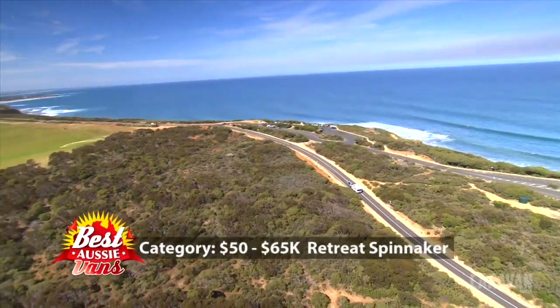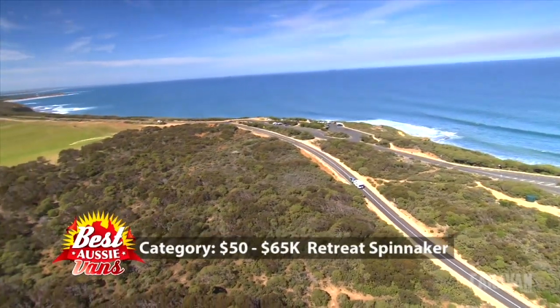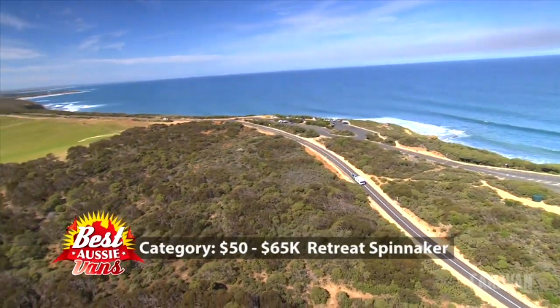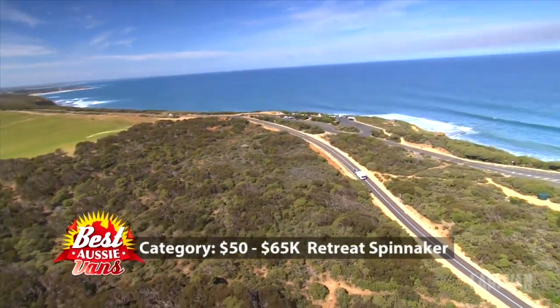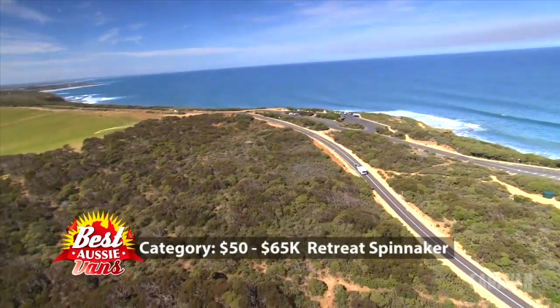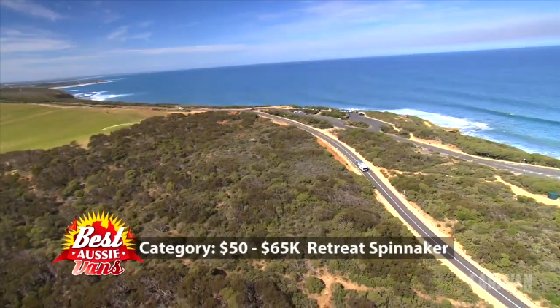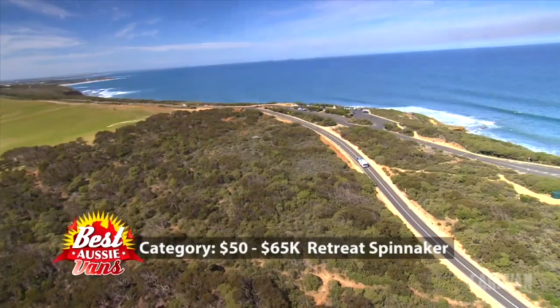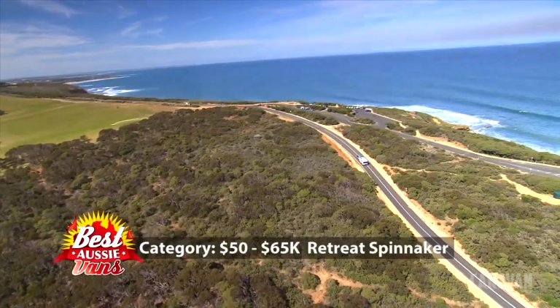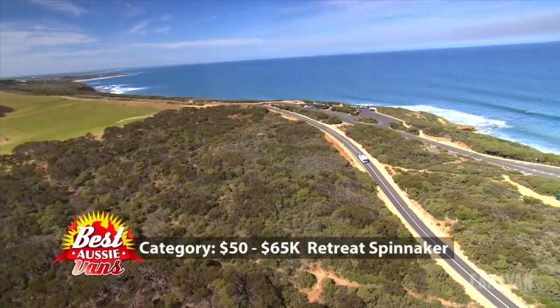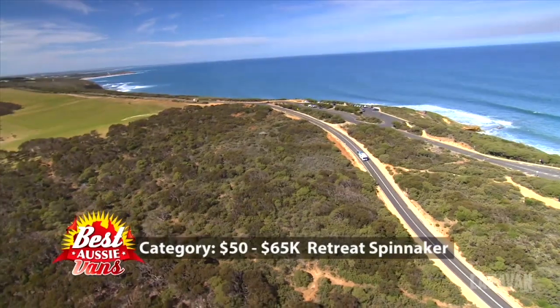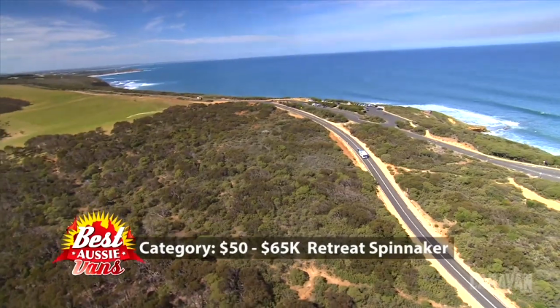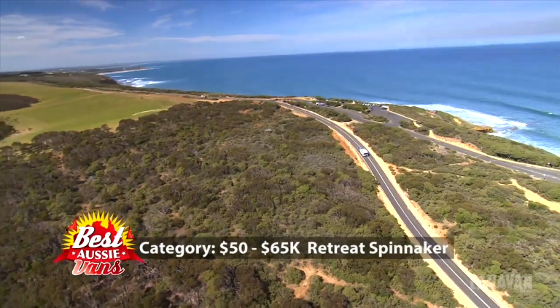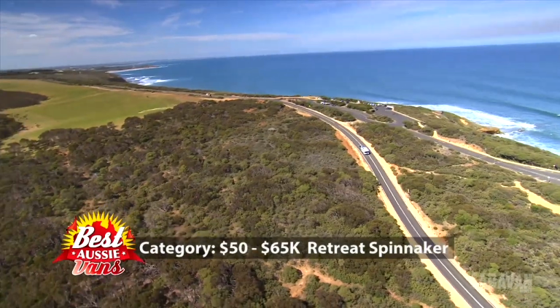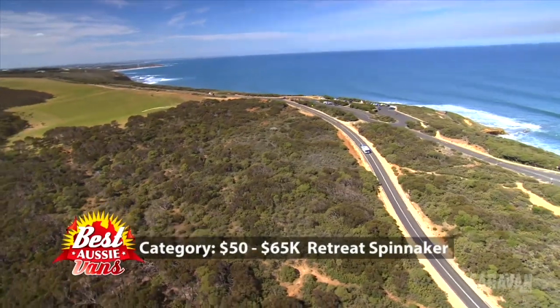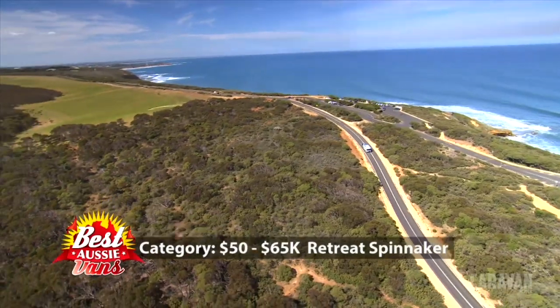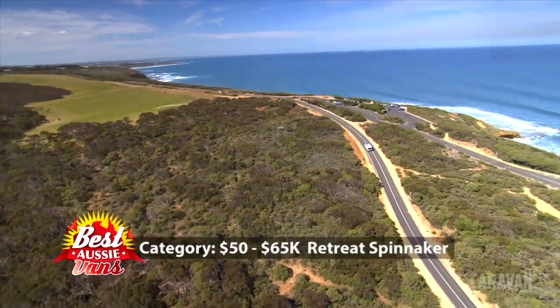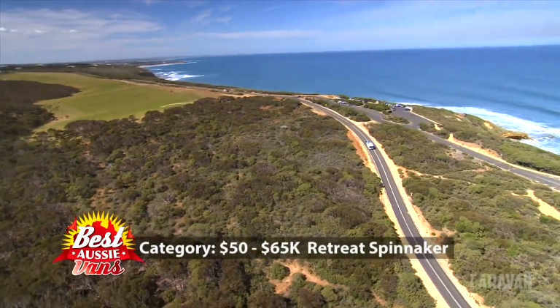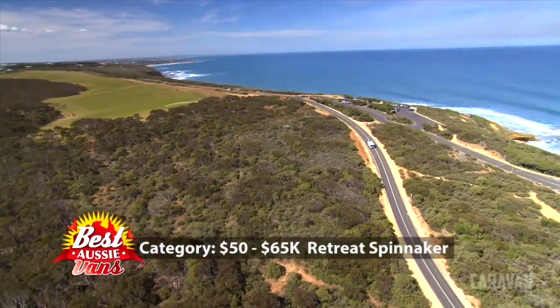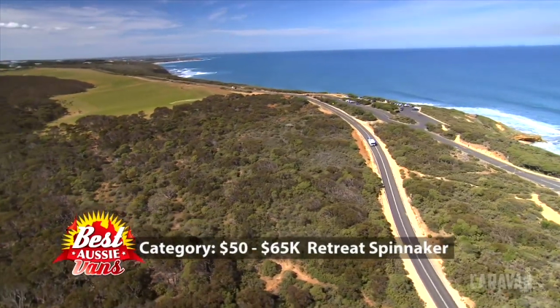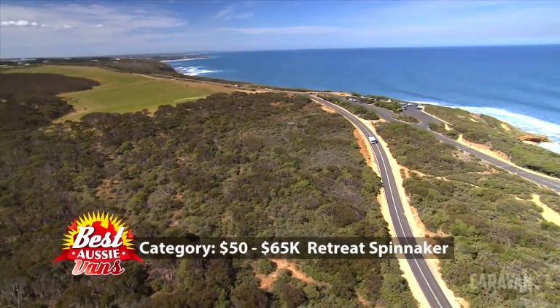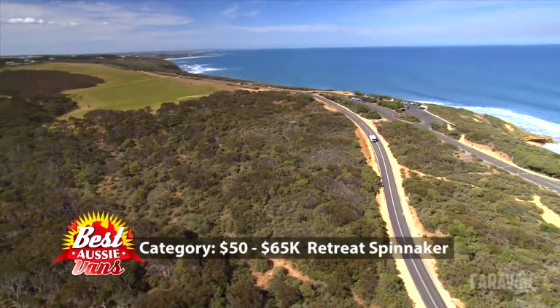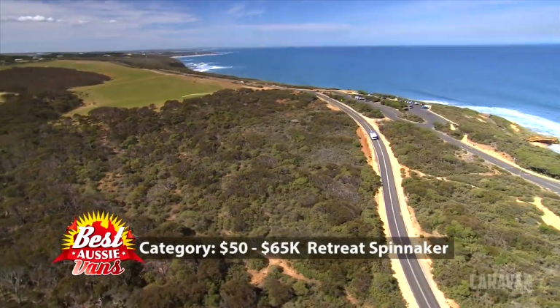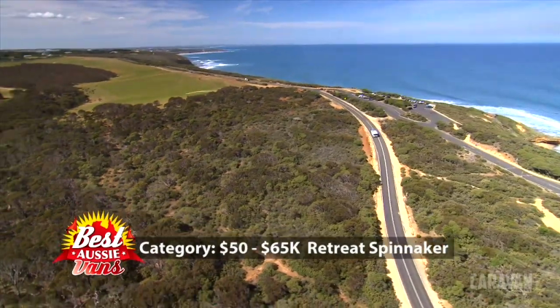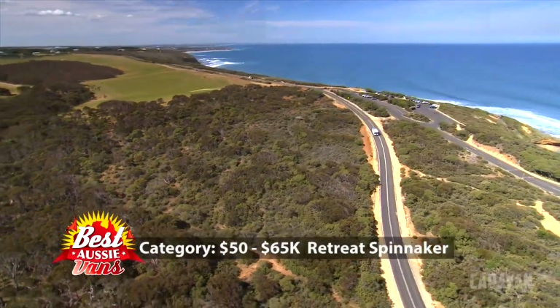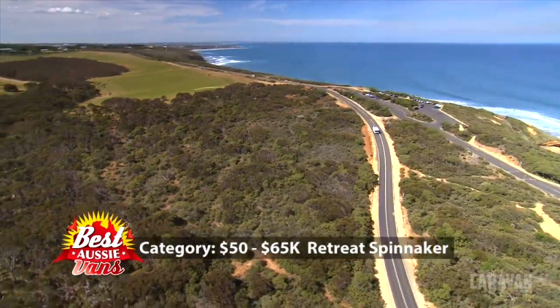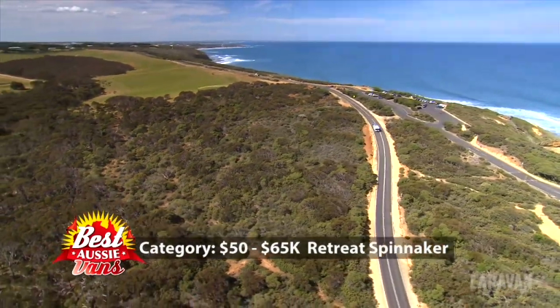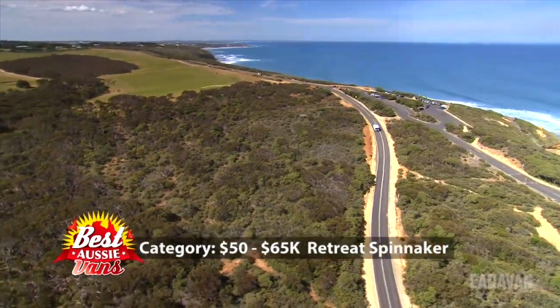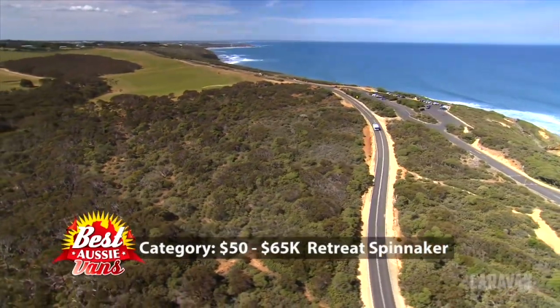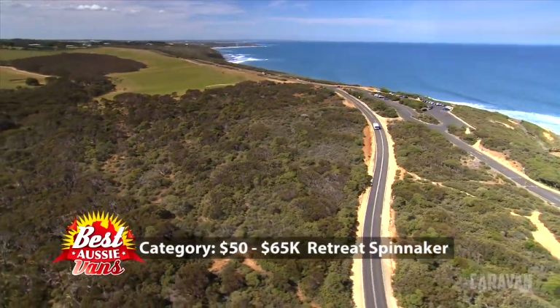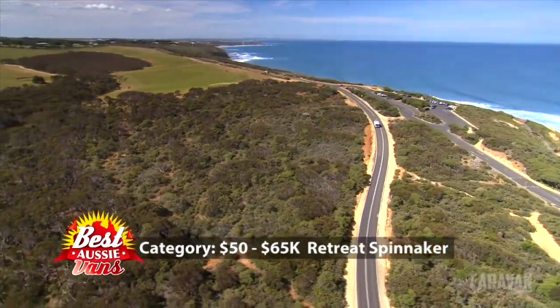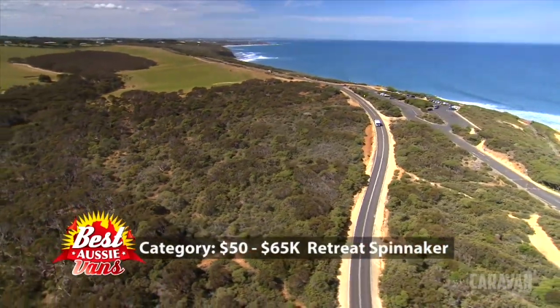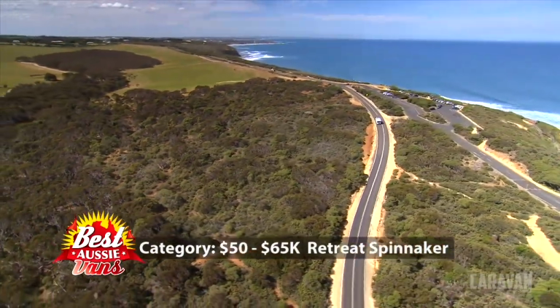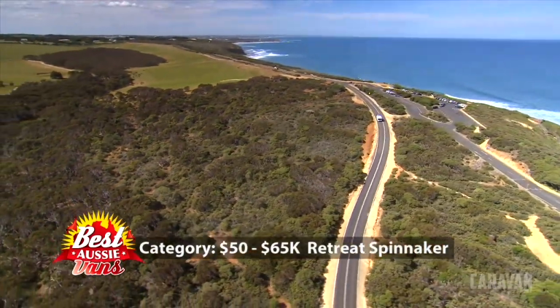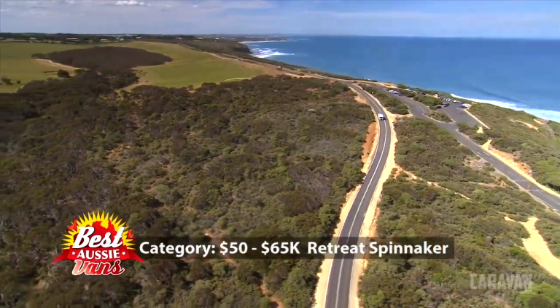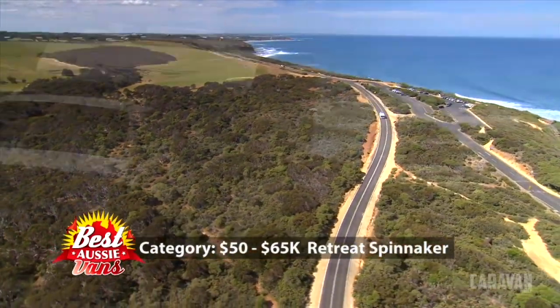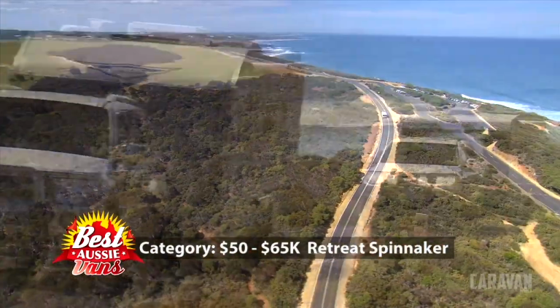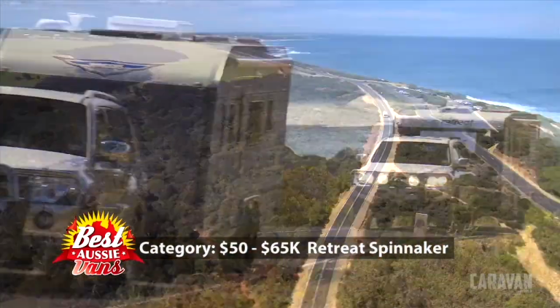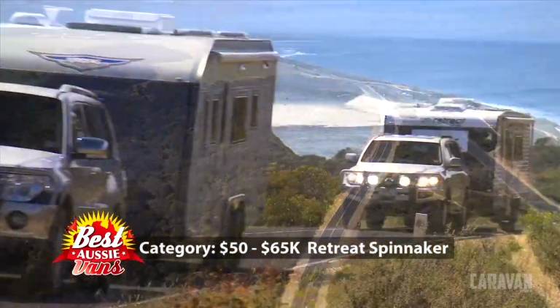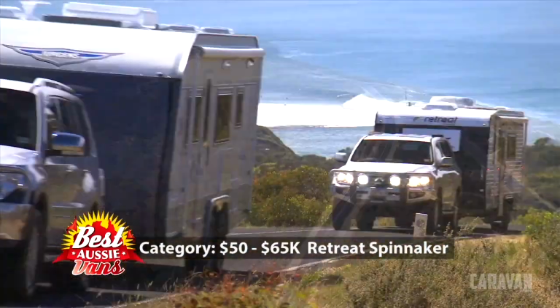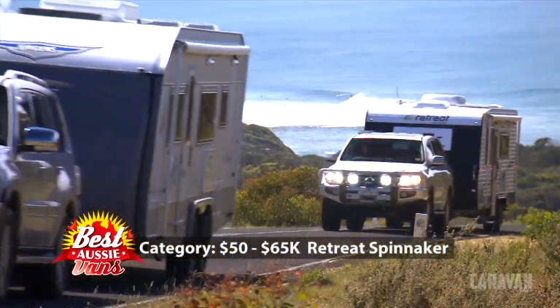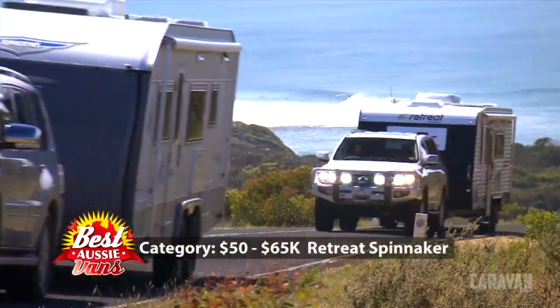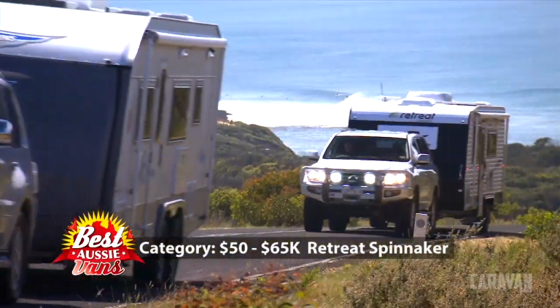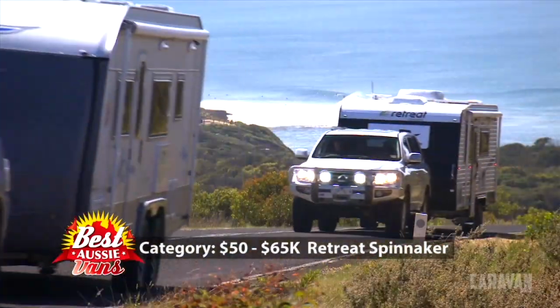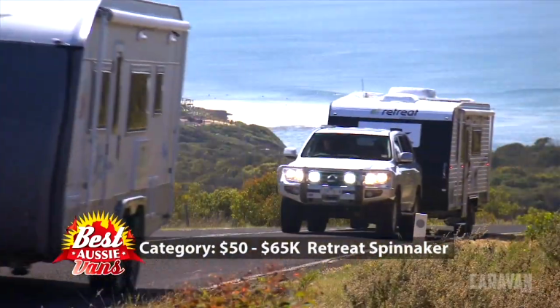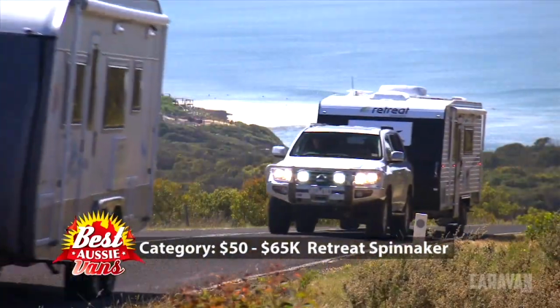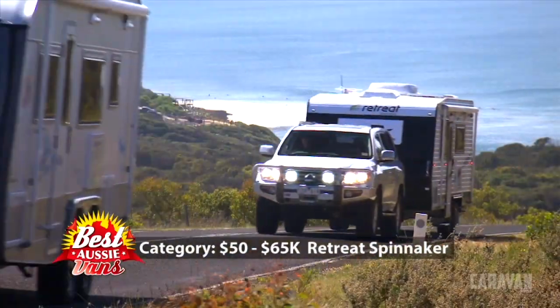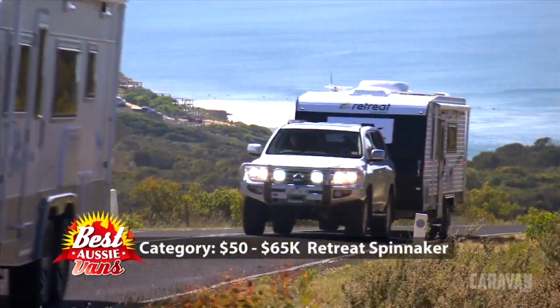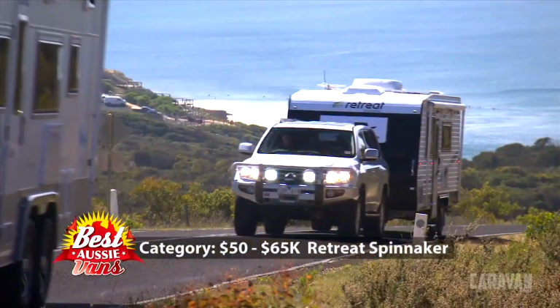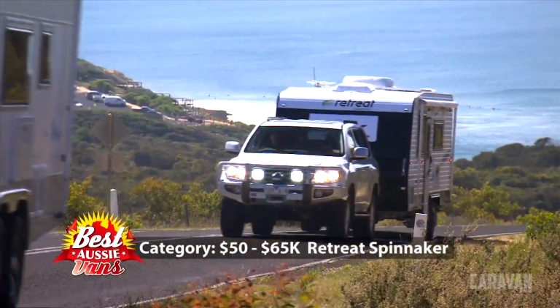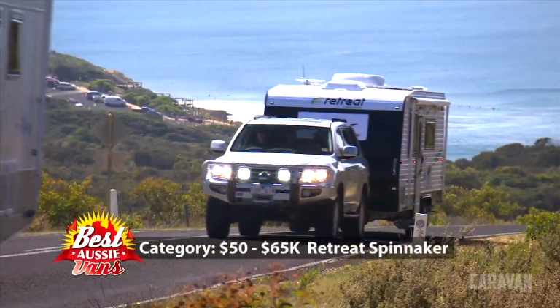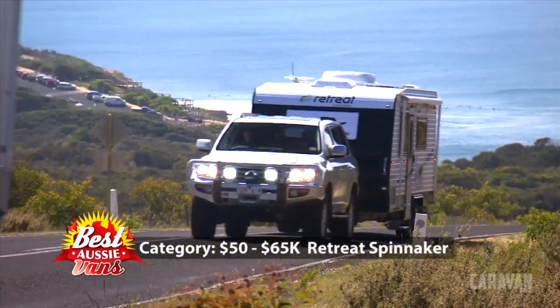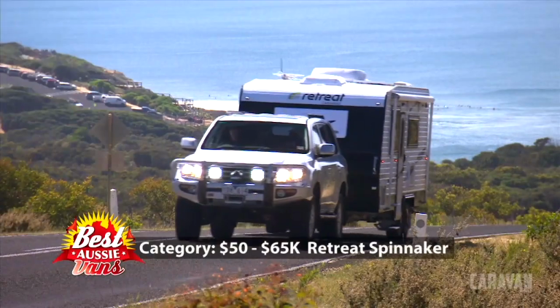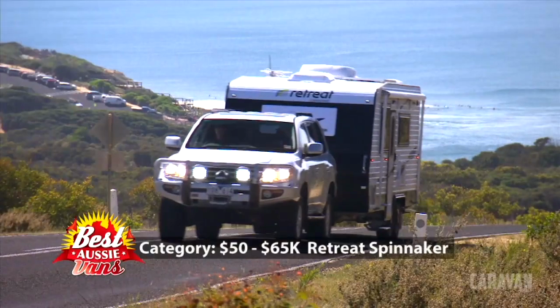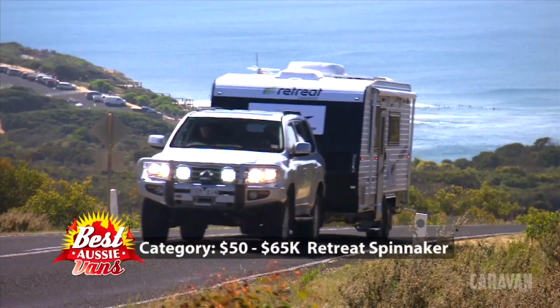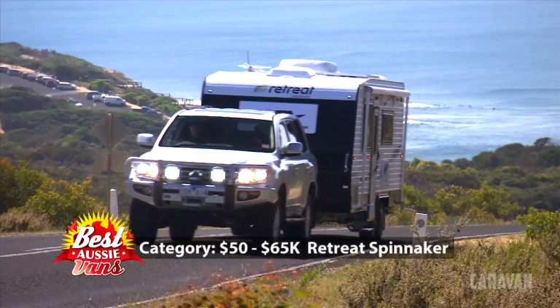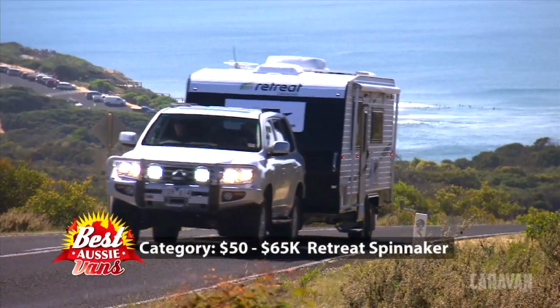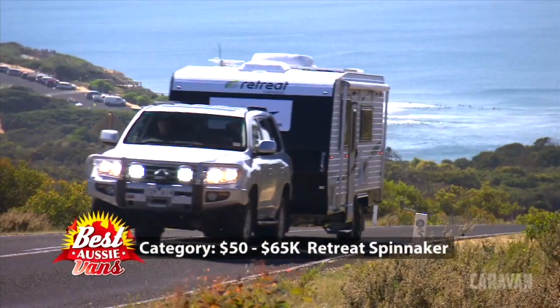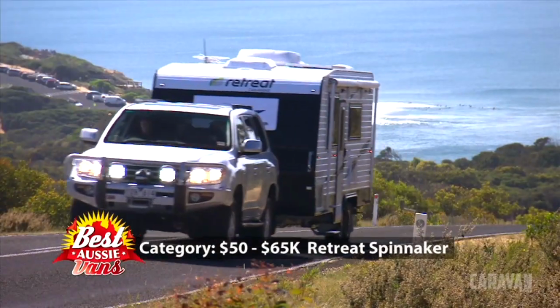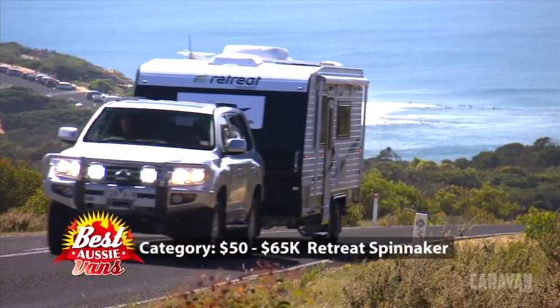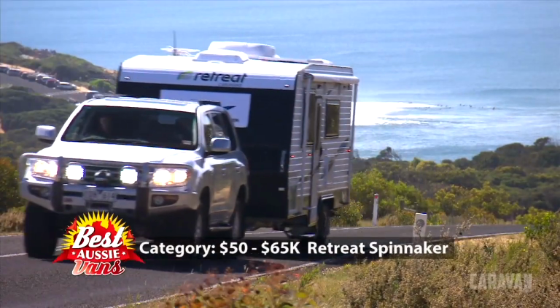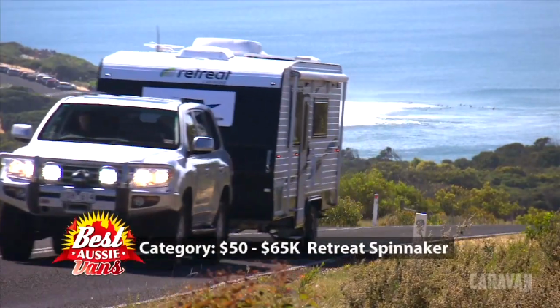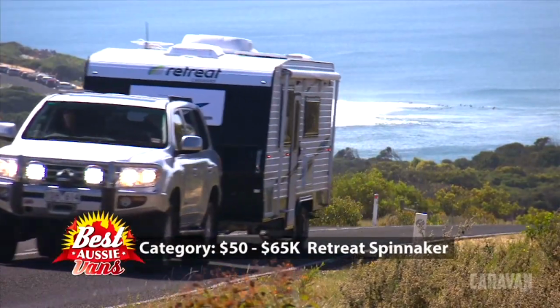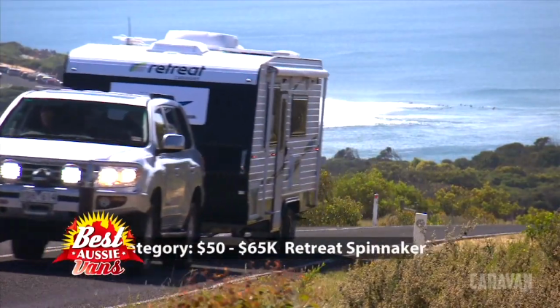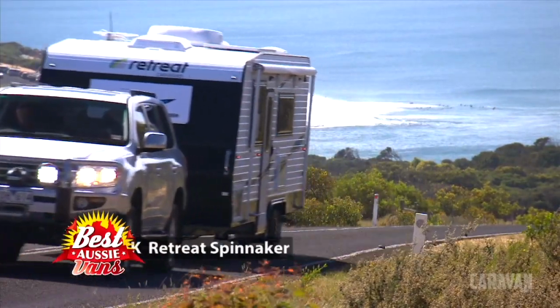The Retreat Van Maxie - could they put more value into it? I don't know, but there's a lot of attention to detail here.